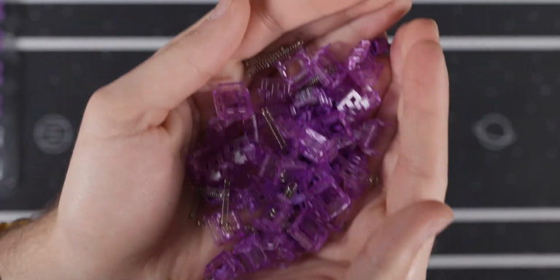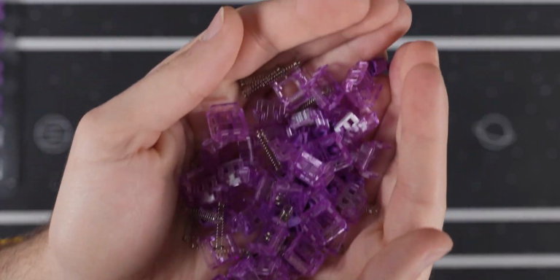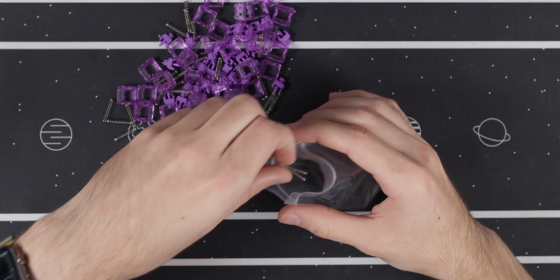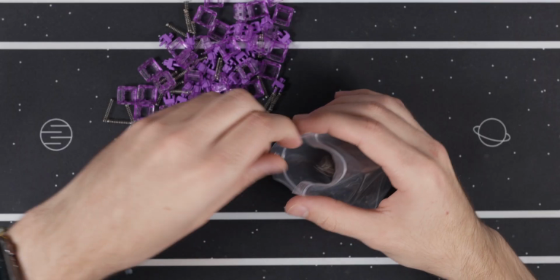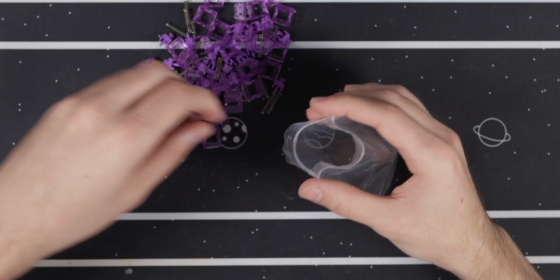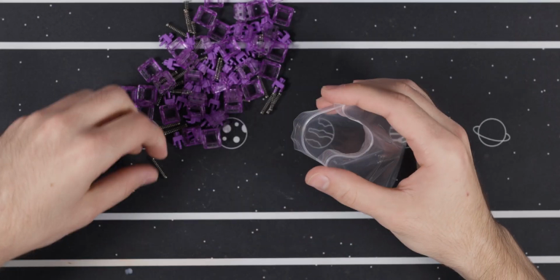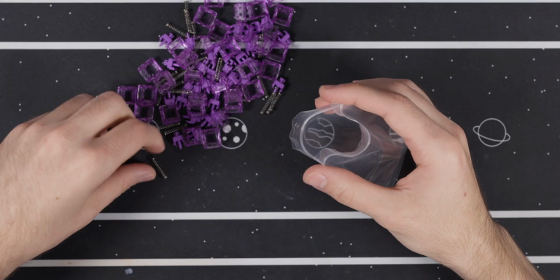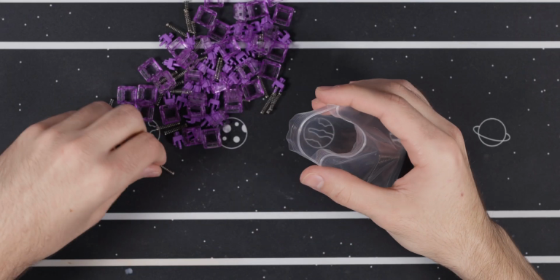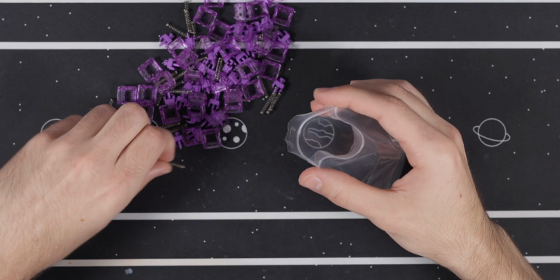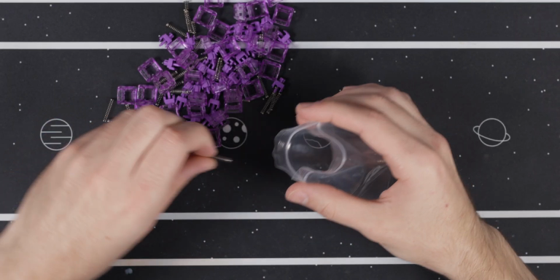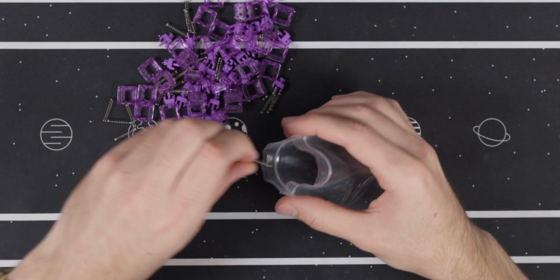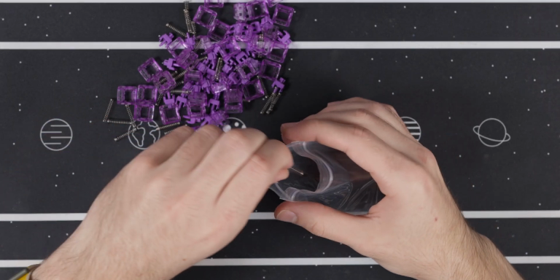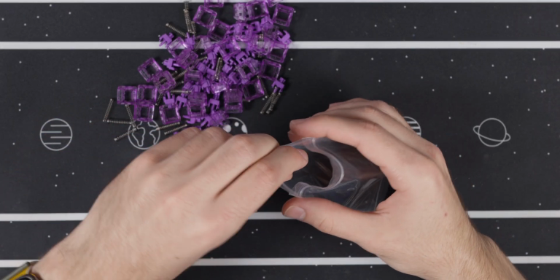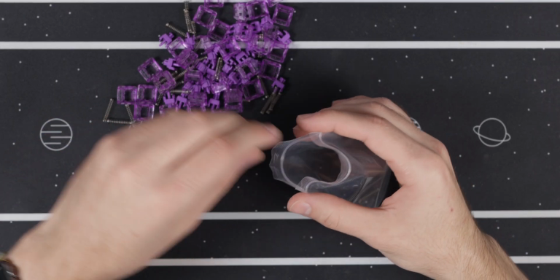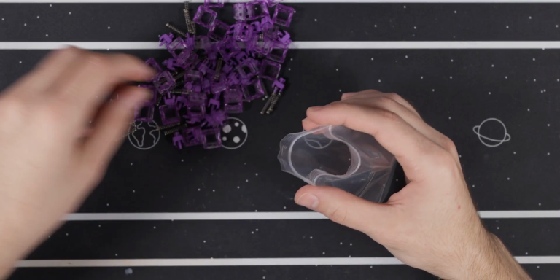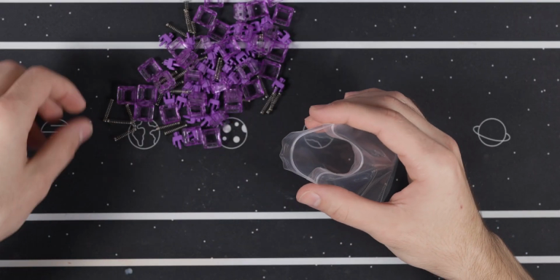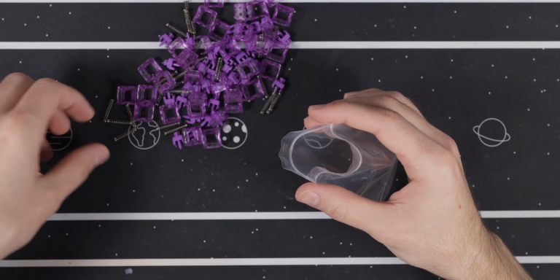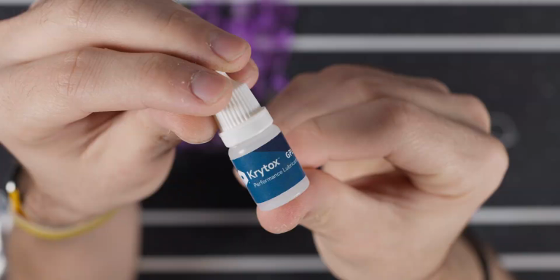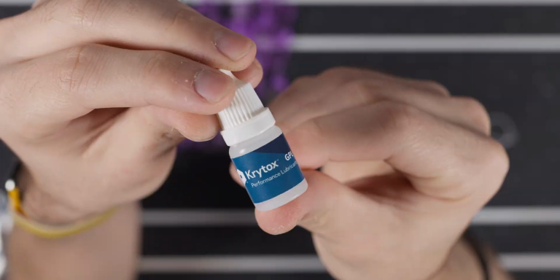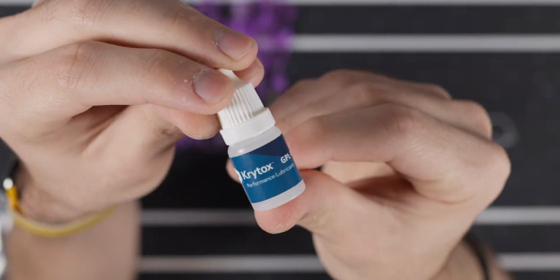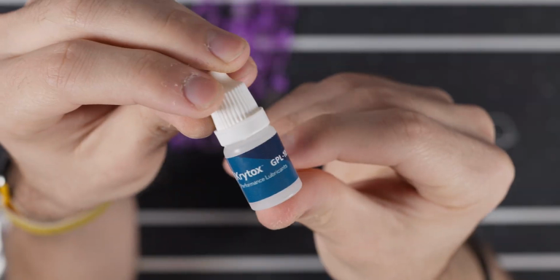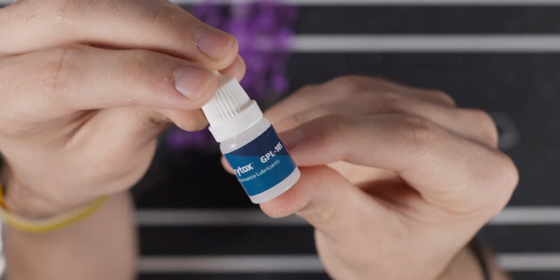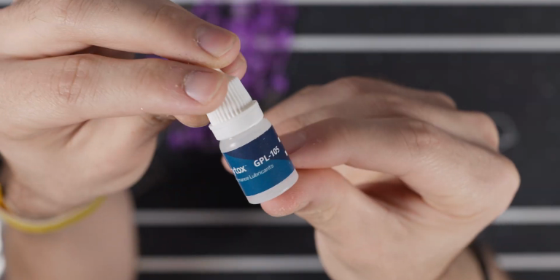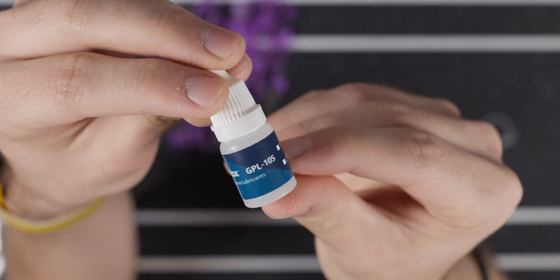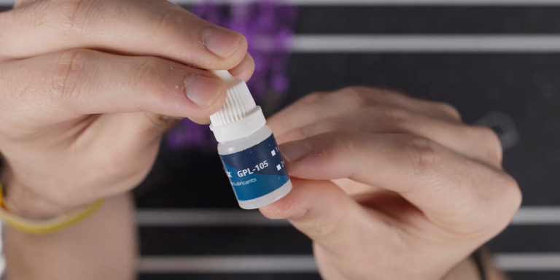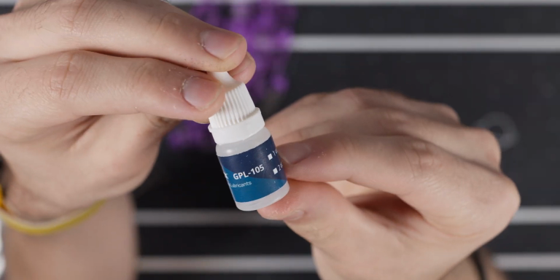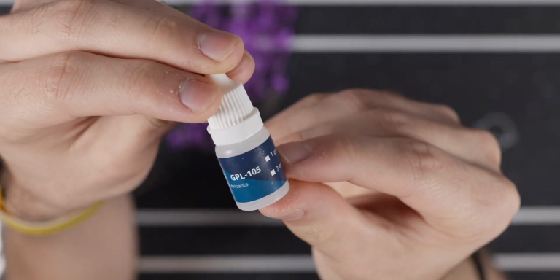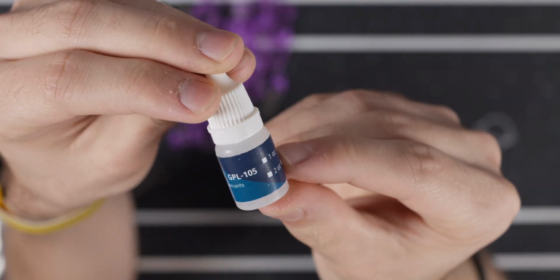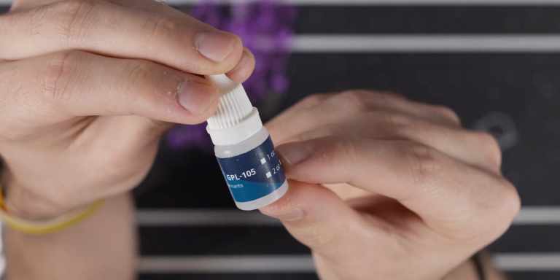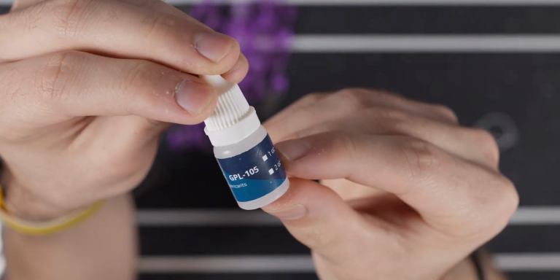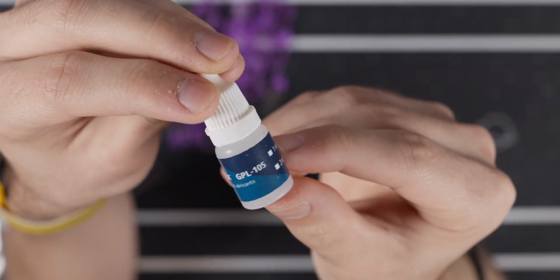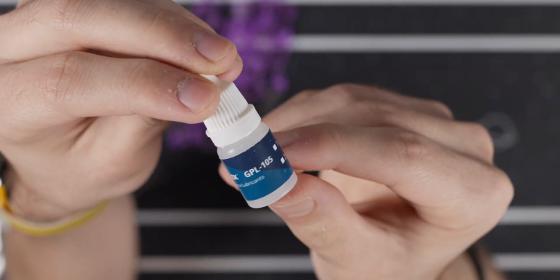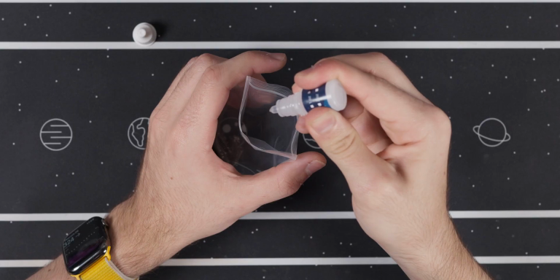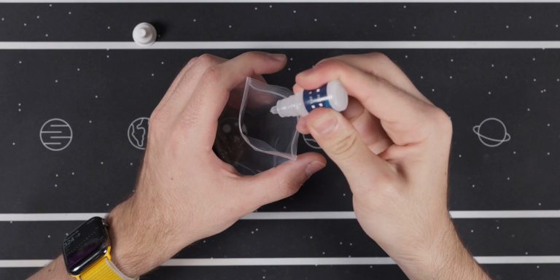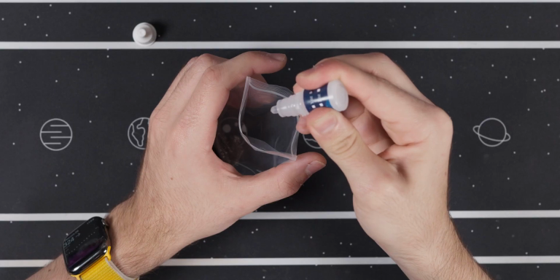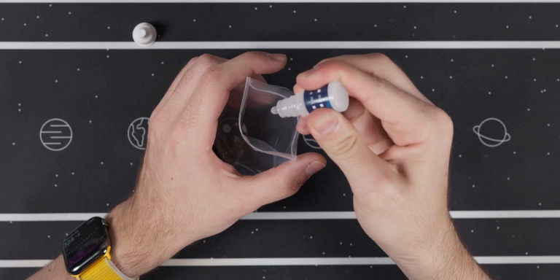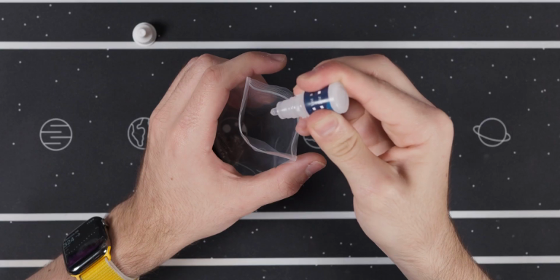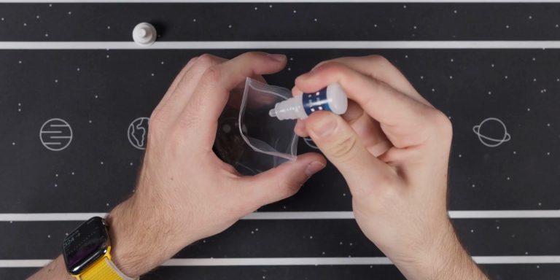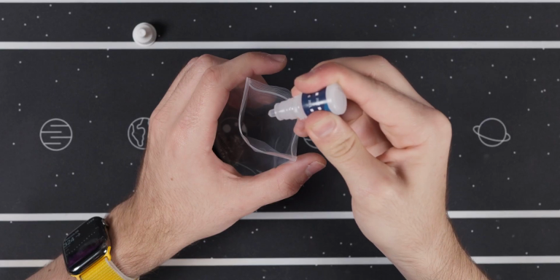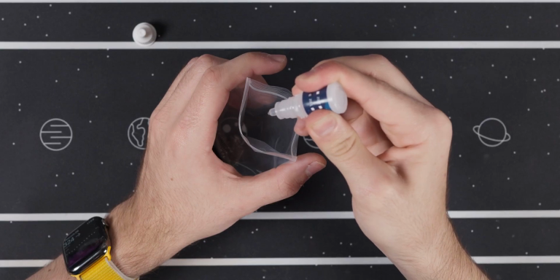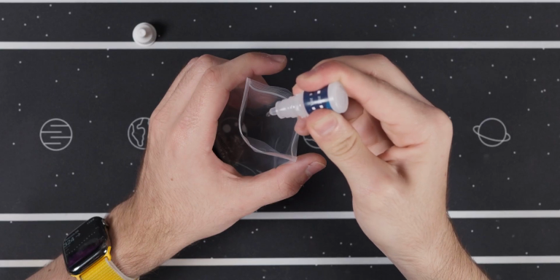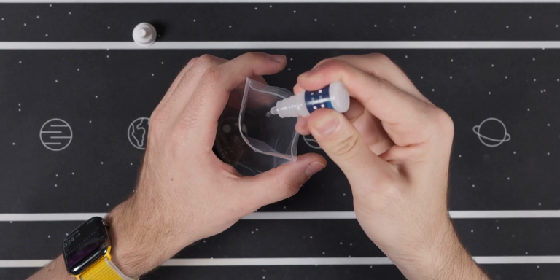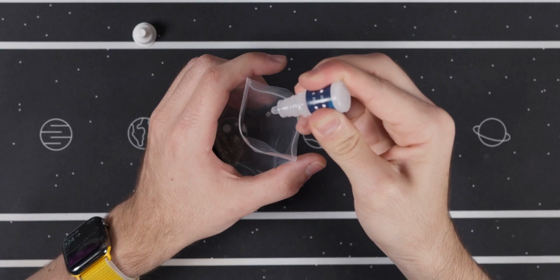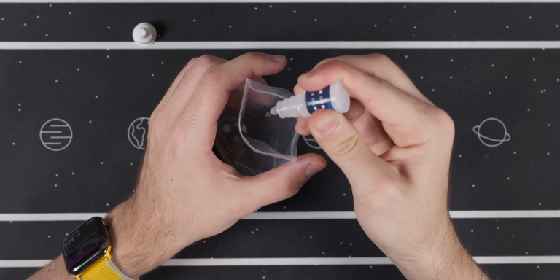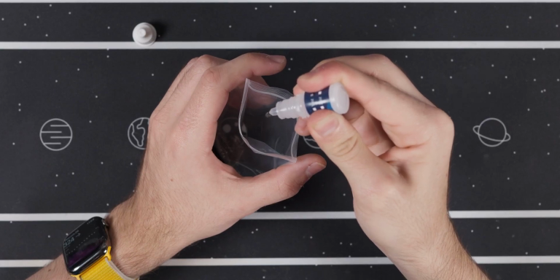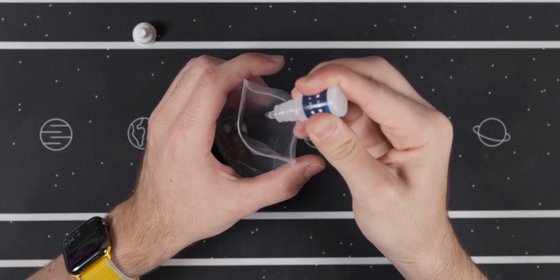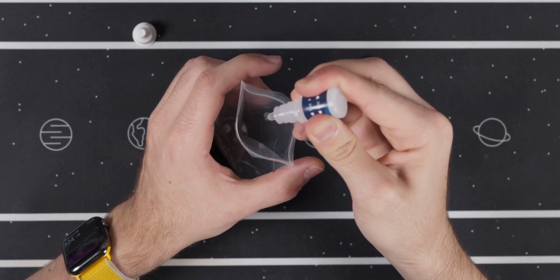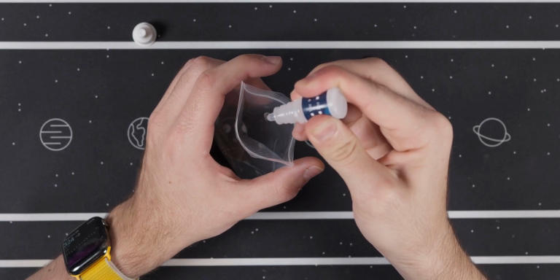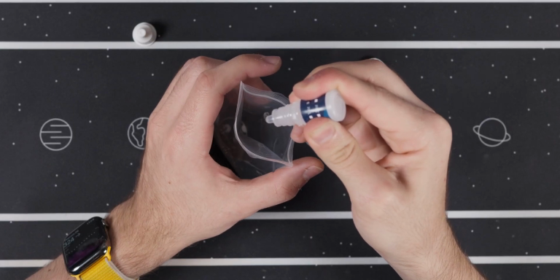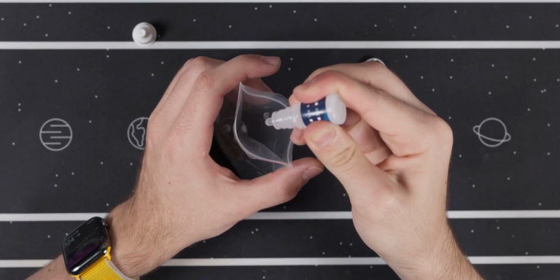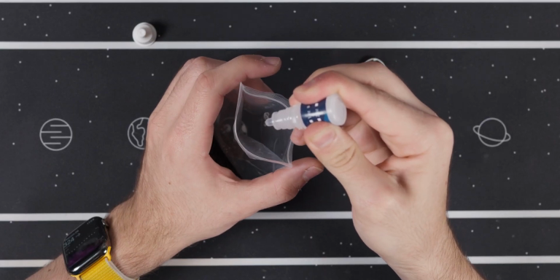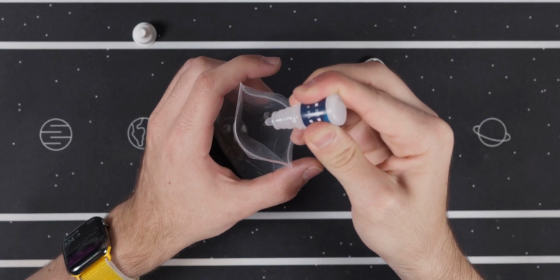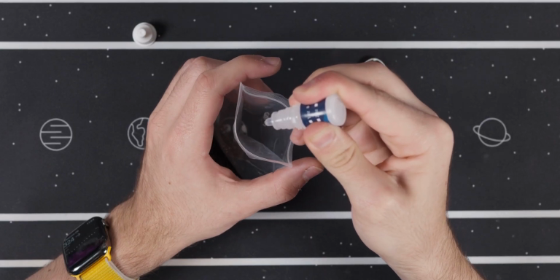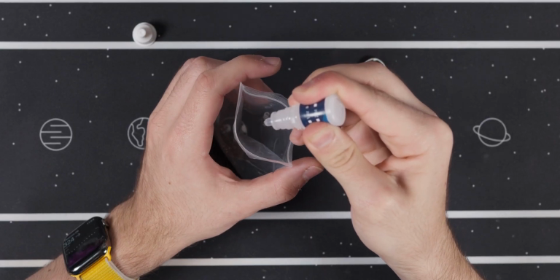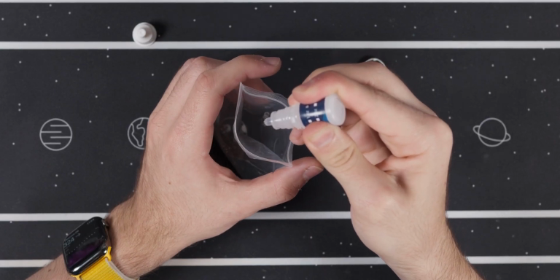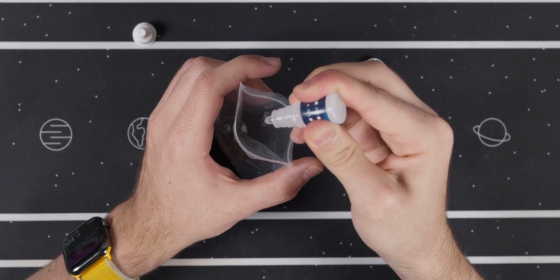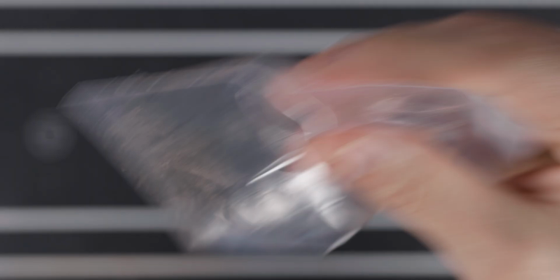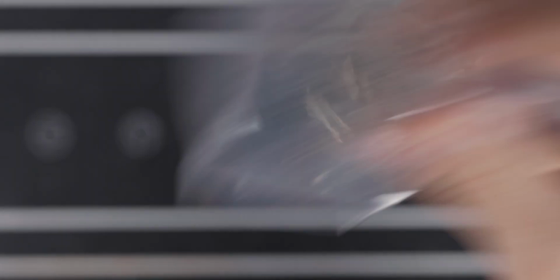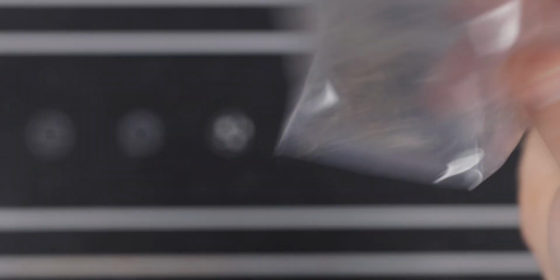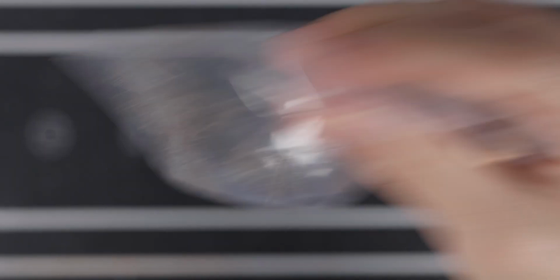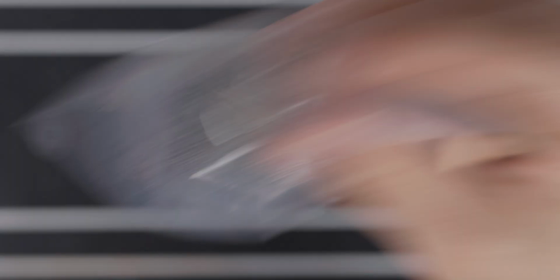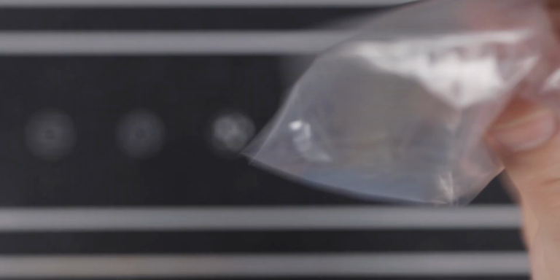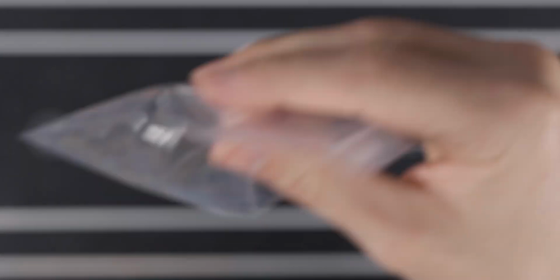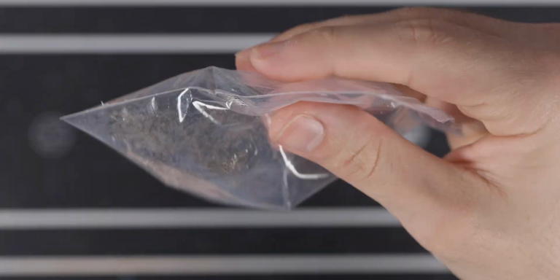For the springs I'm going to use the baggy method and I'll be using Krytox 105. I don't really ever count how many drops I put in — I just put enough and then I shake the bag a lot.